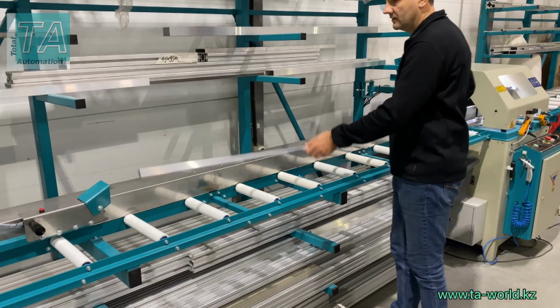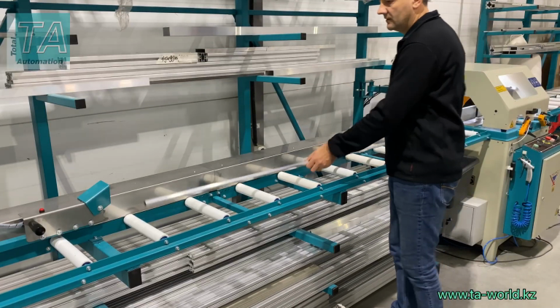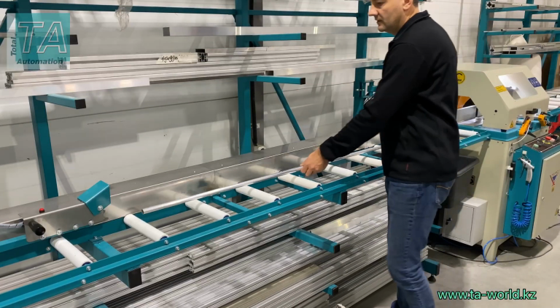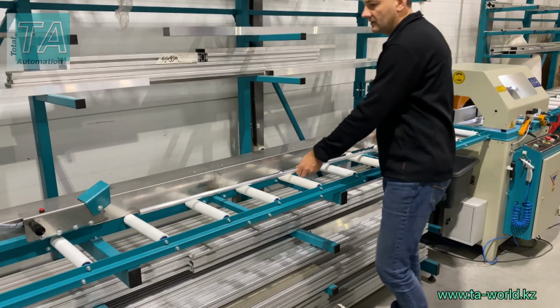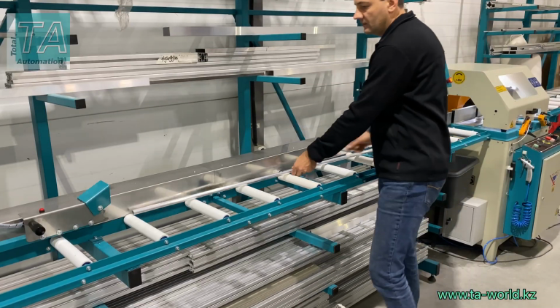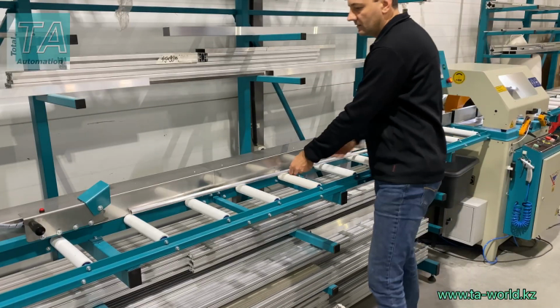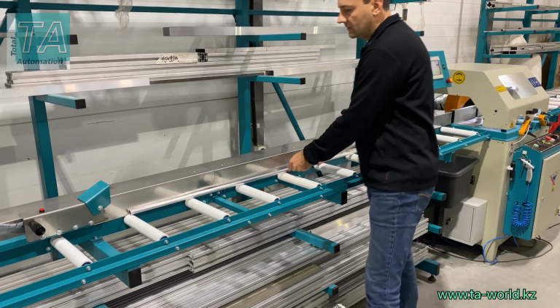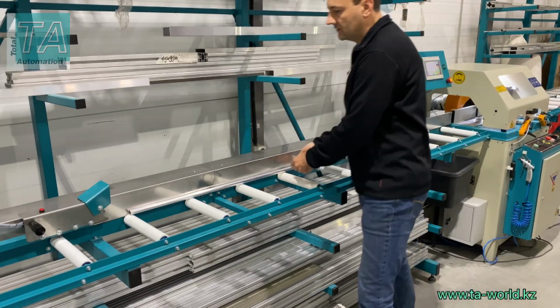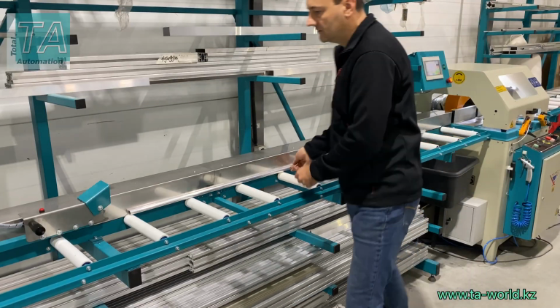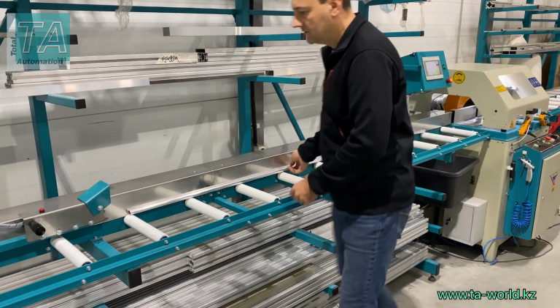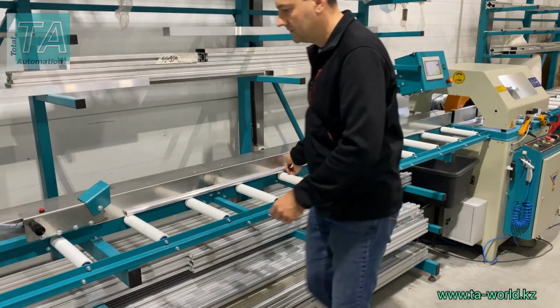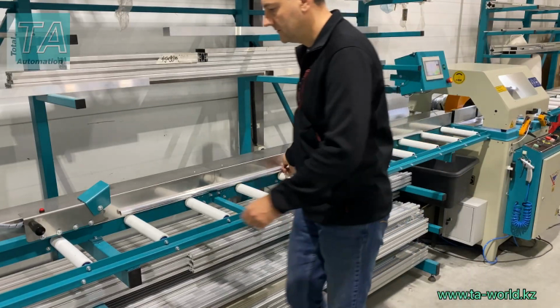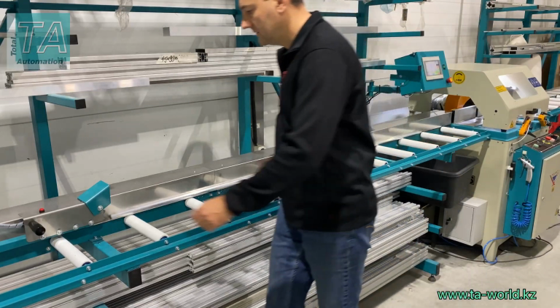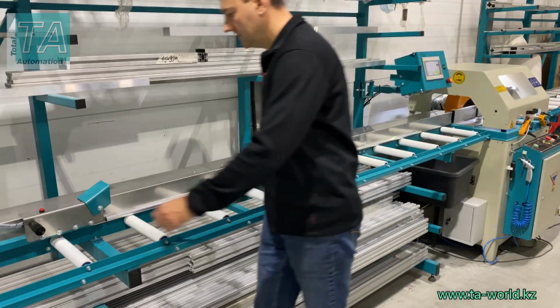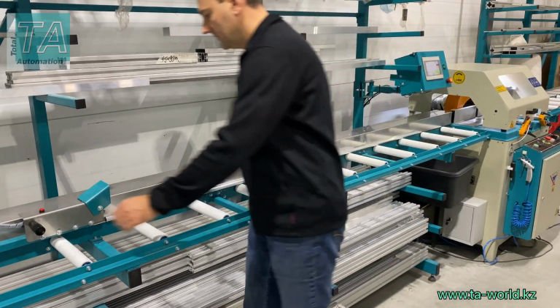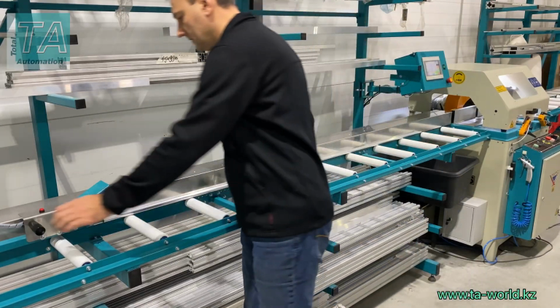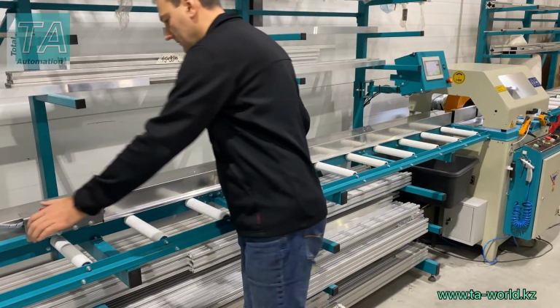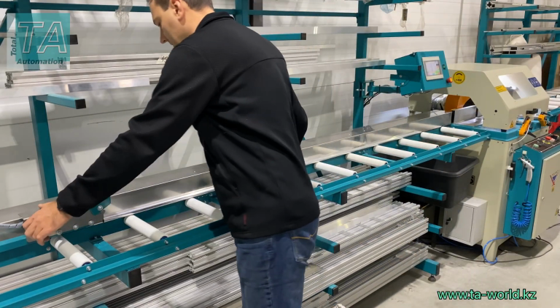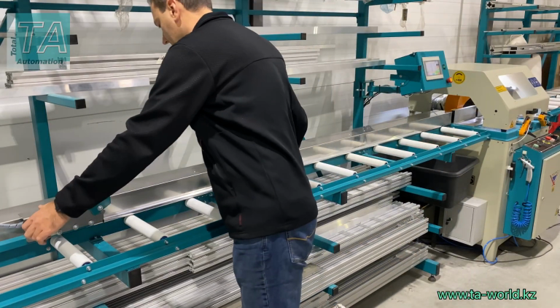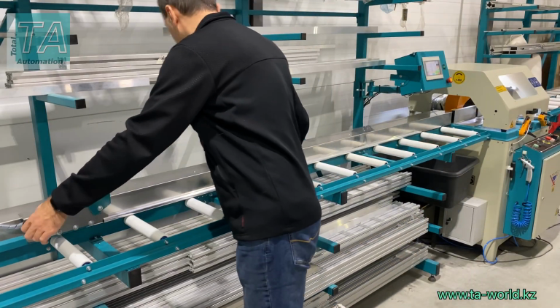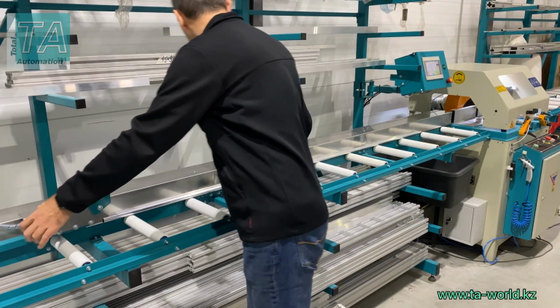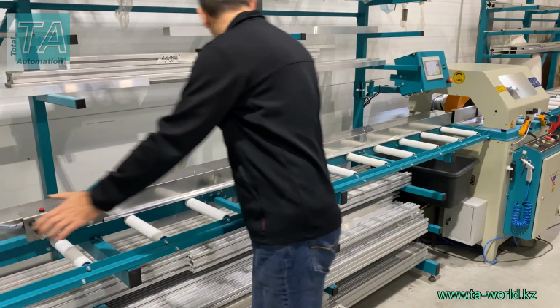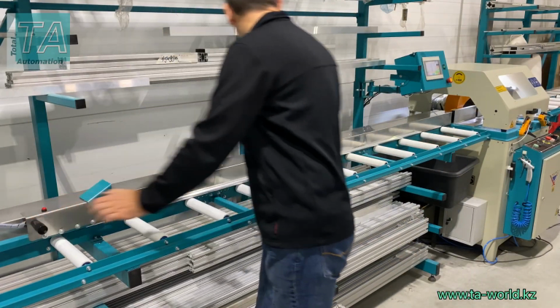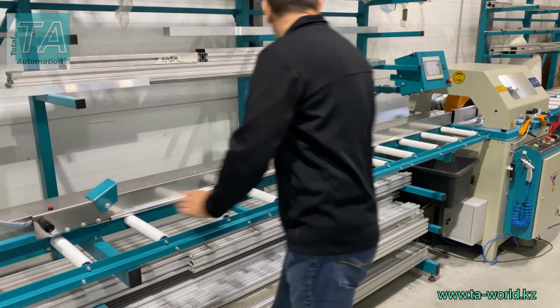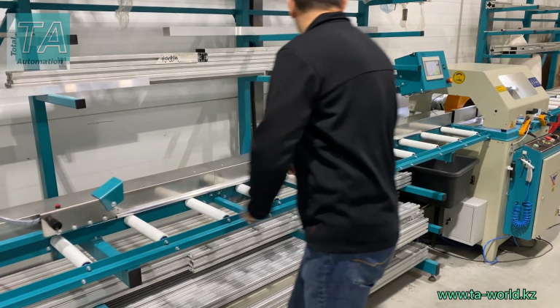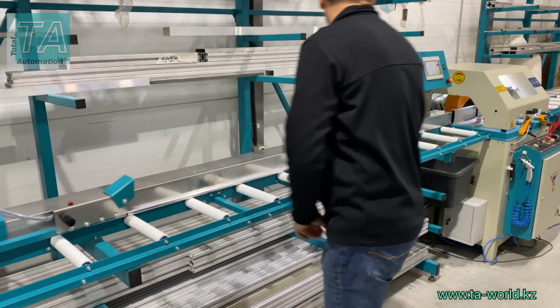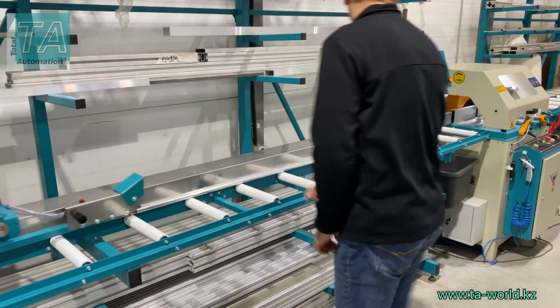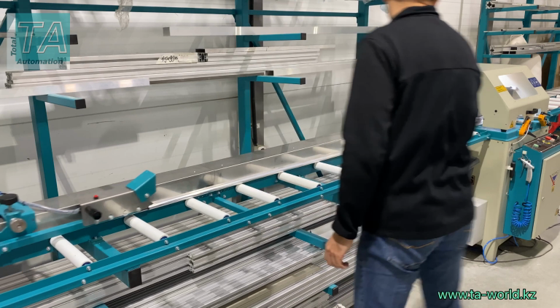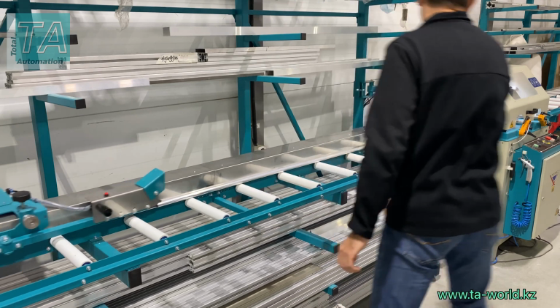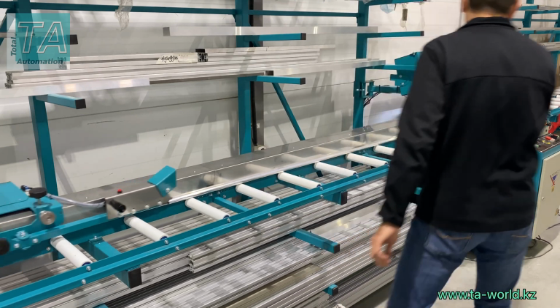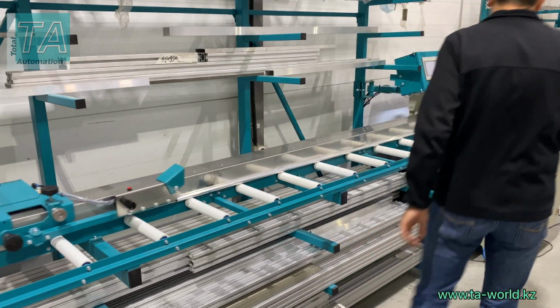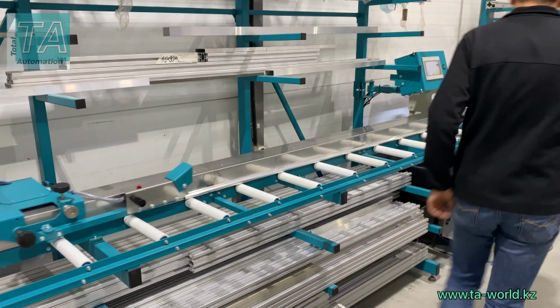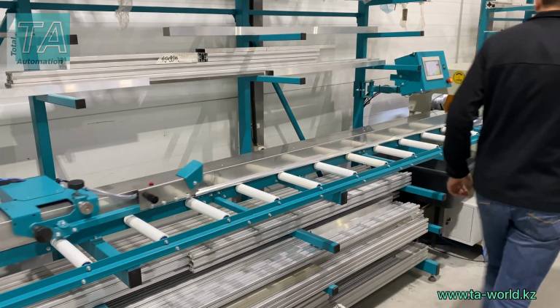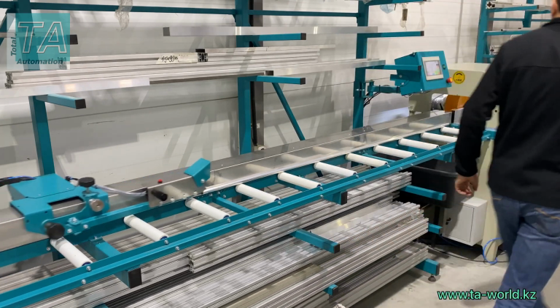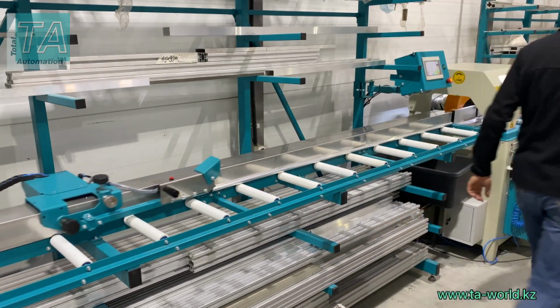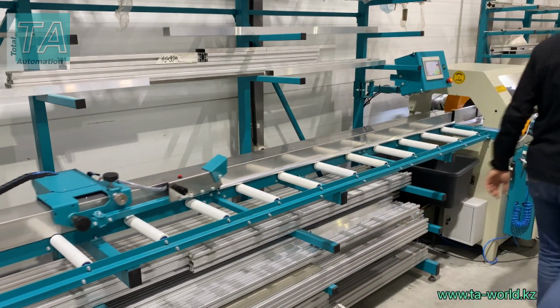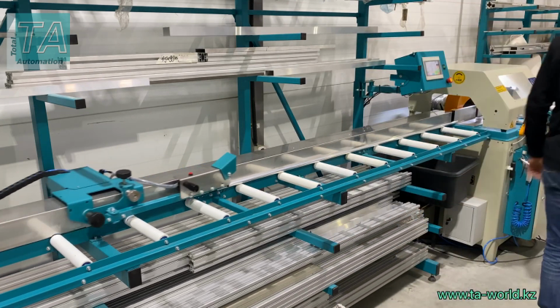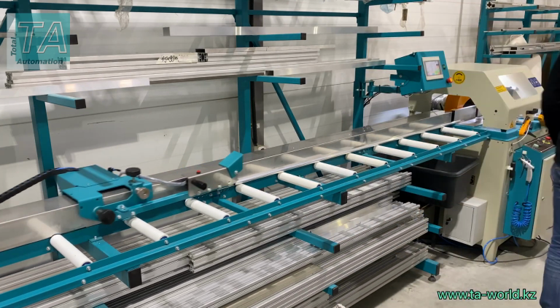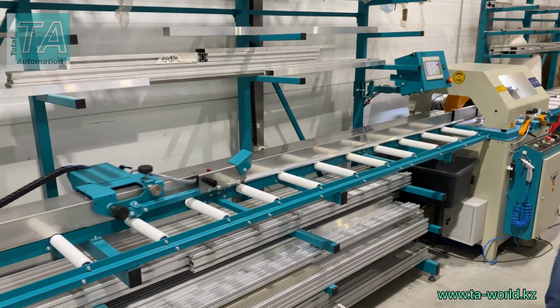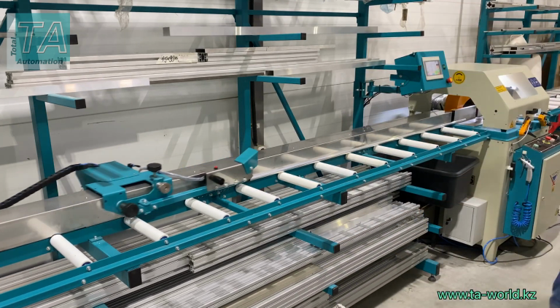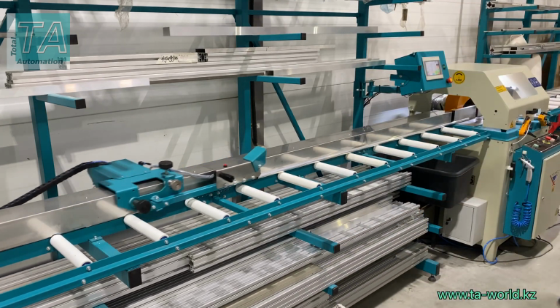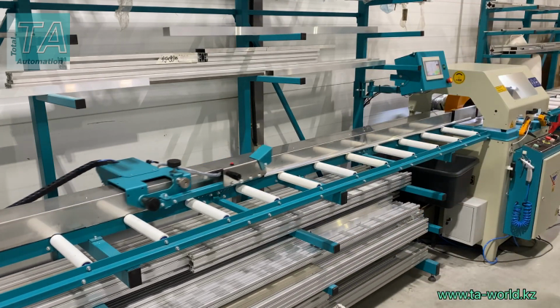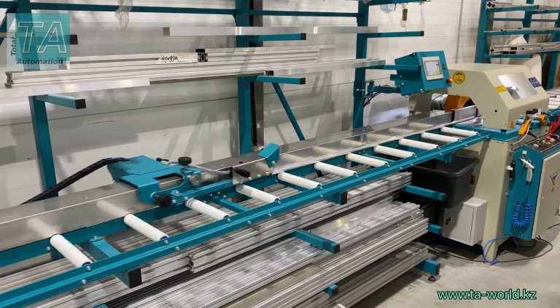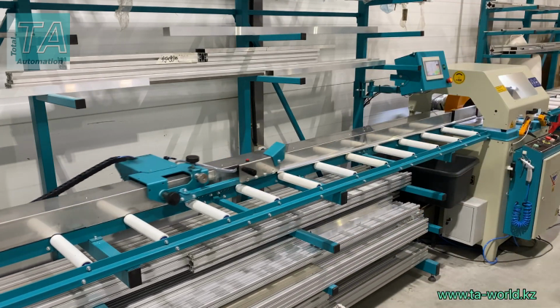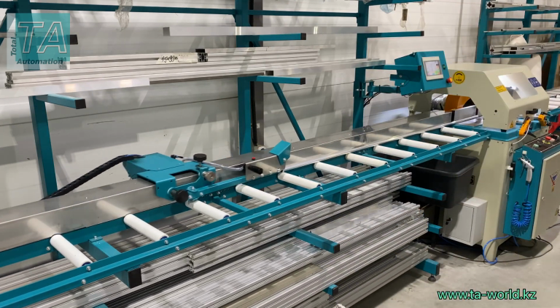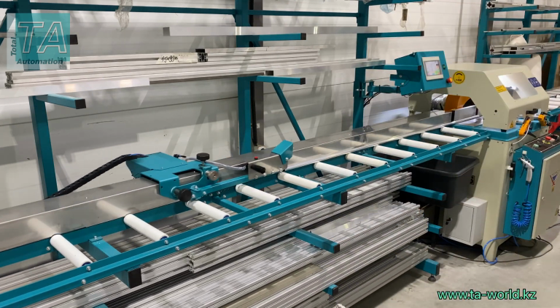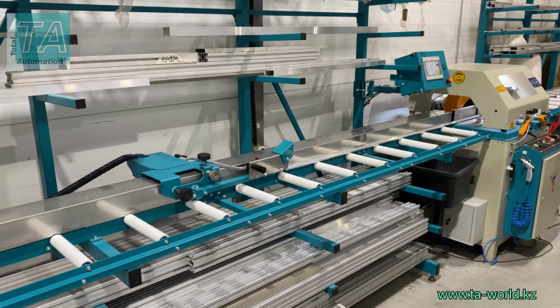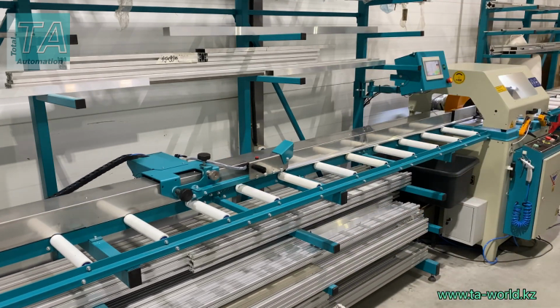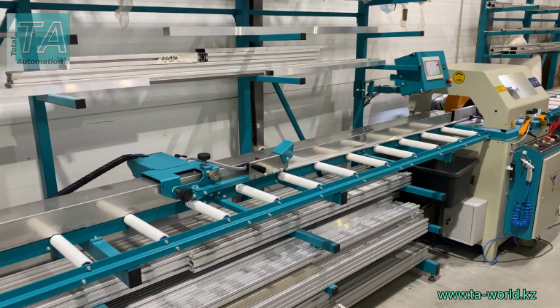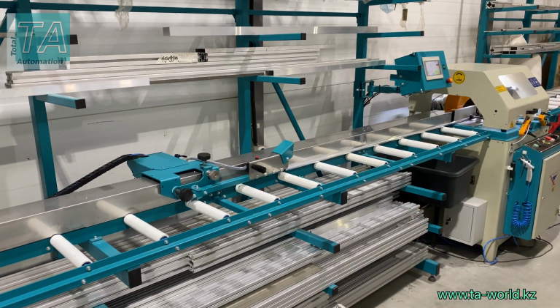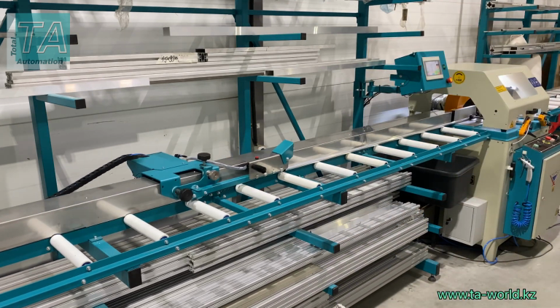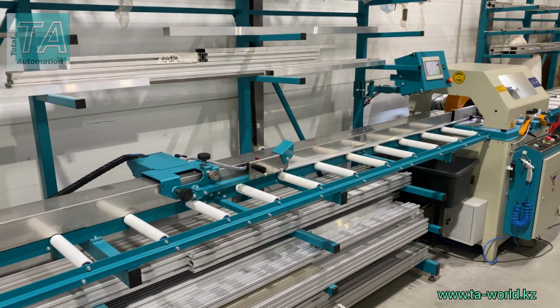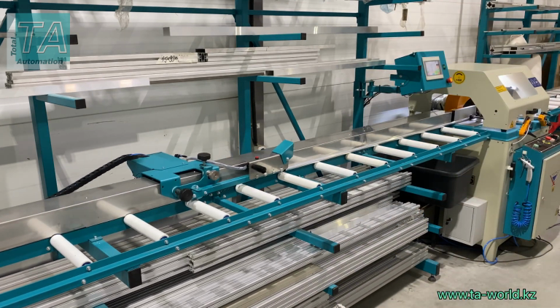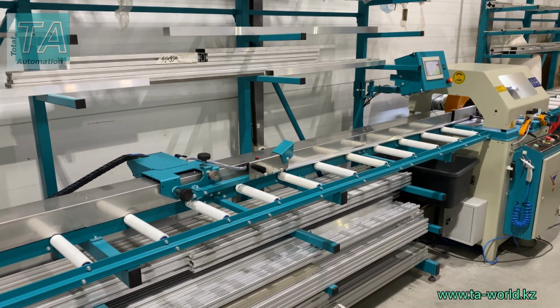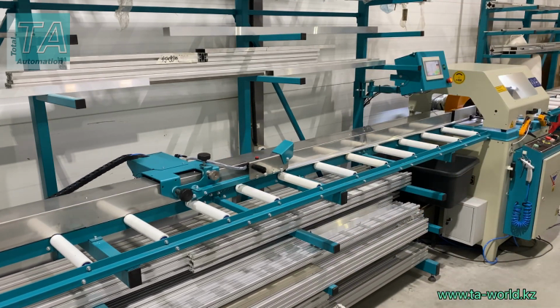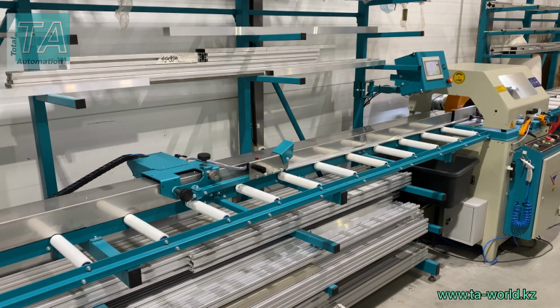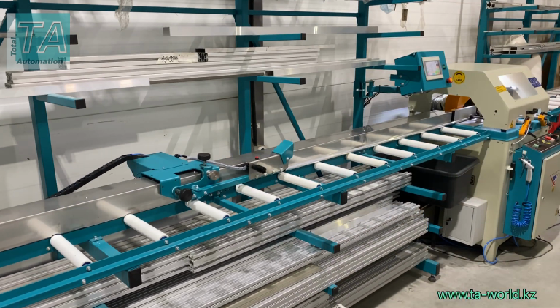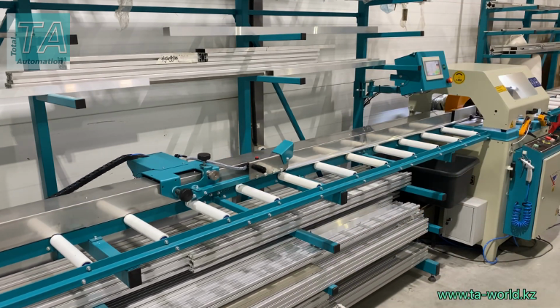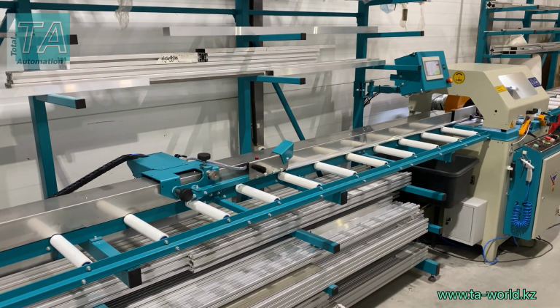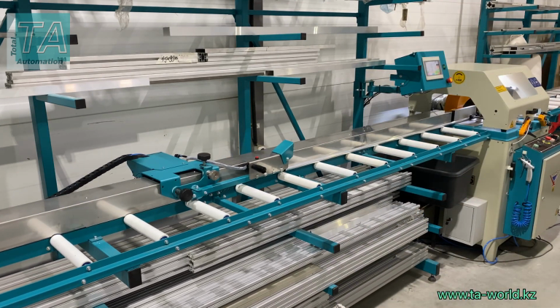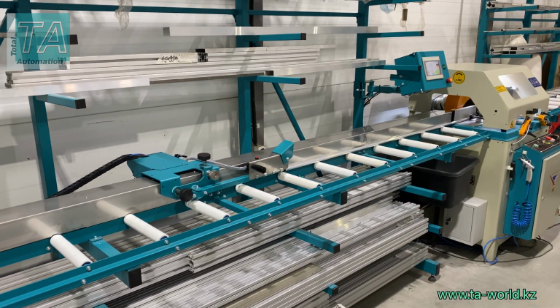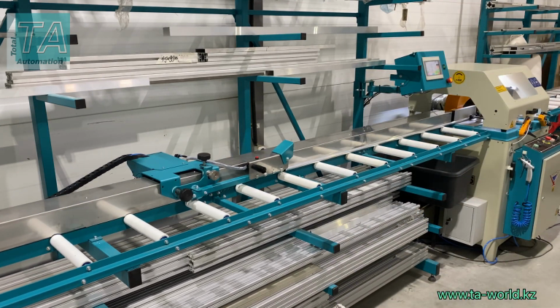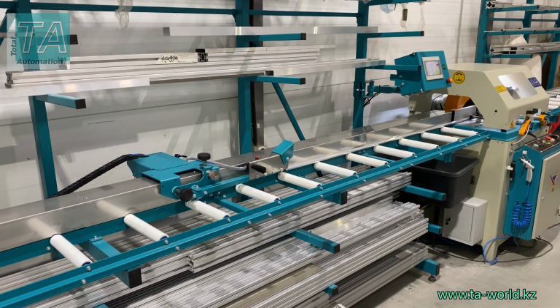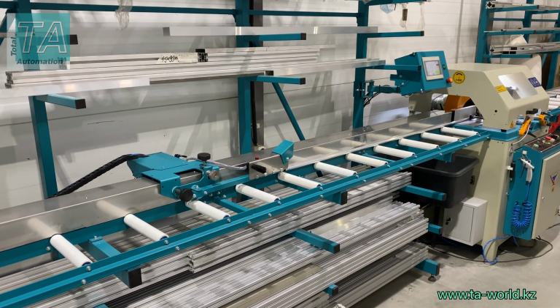If all workpieces have the same length, measurement isn't needed. Thus, you can immediately start cutting.